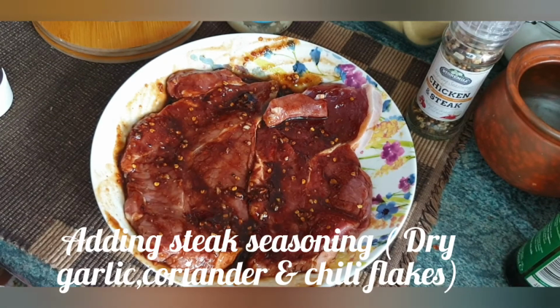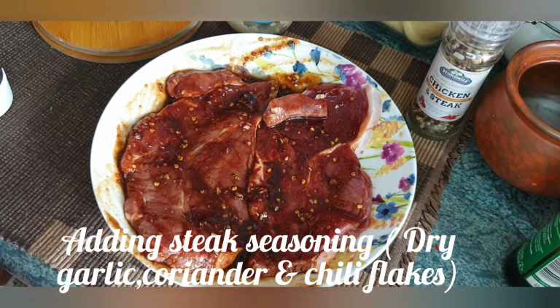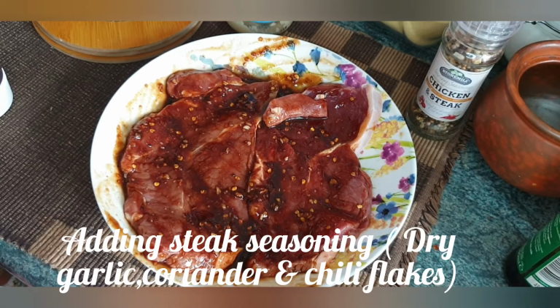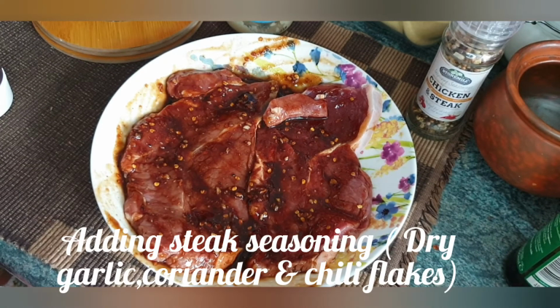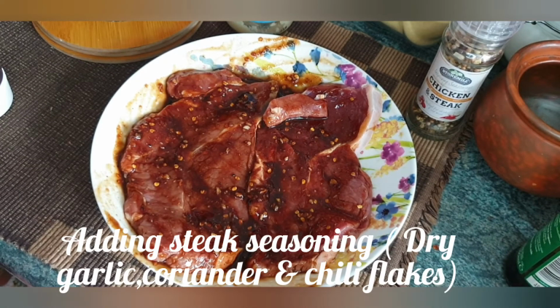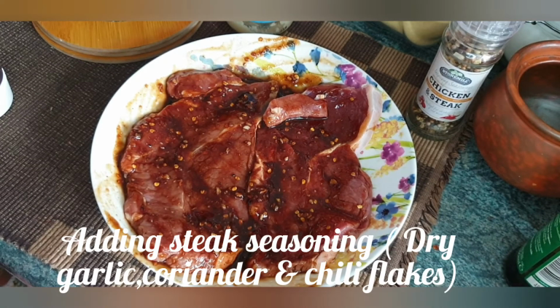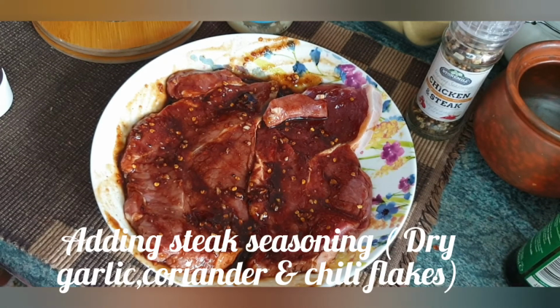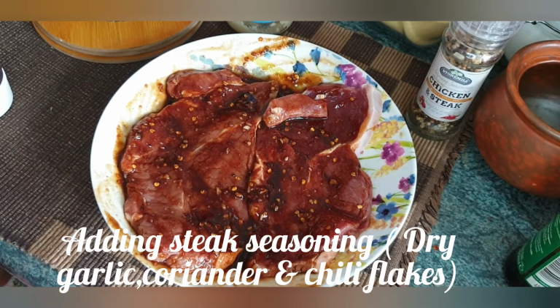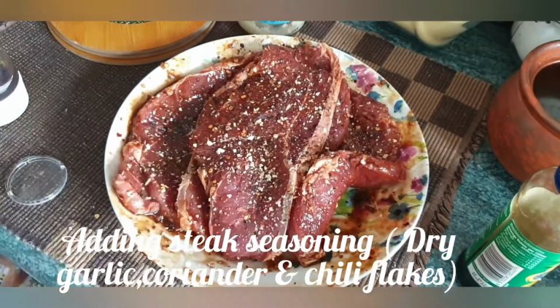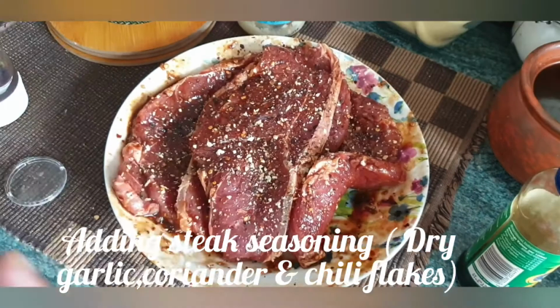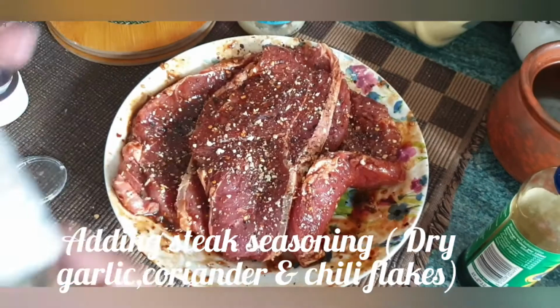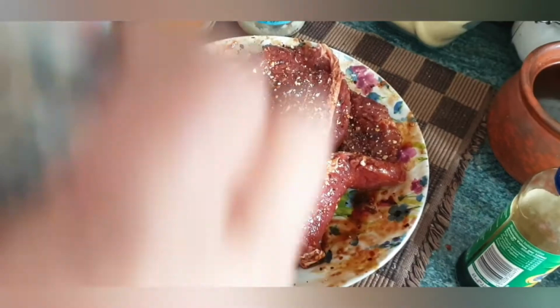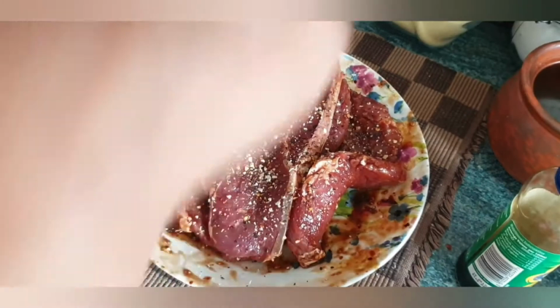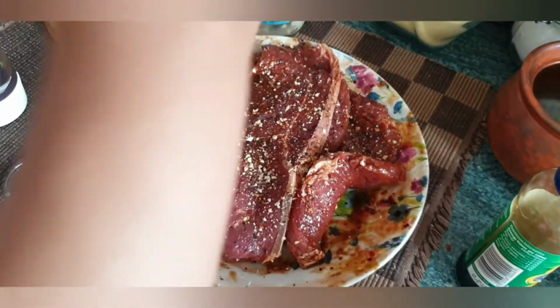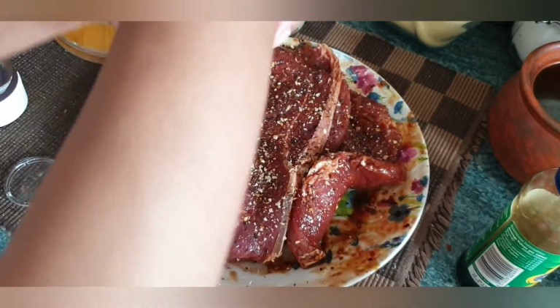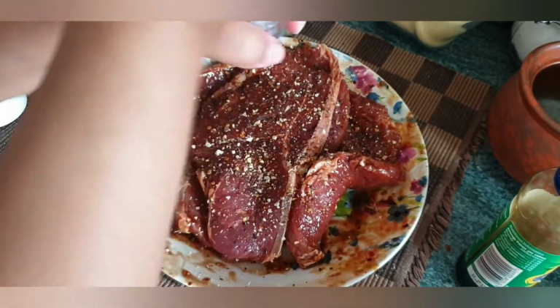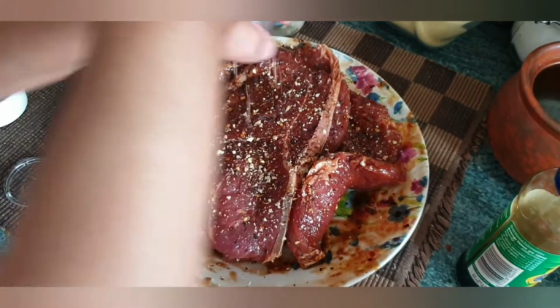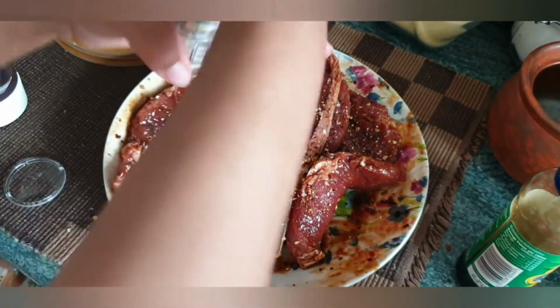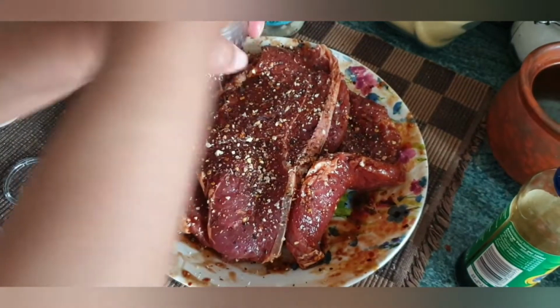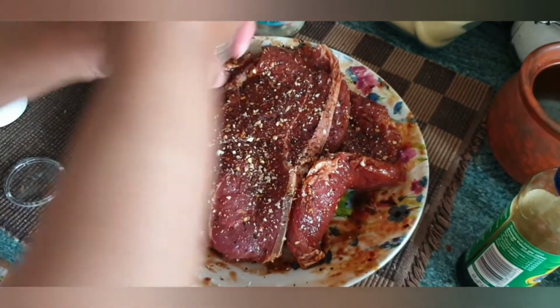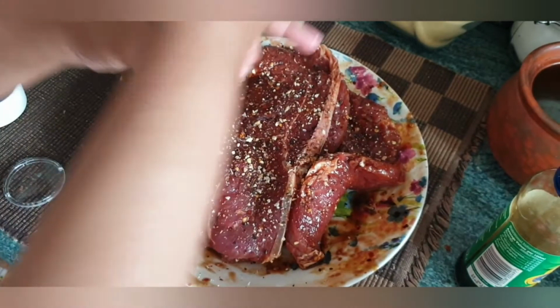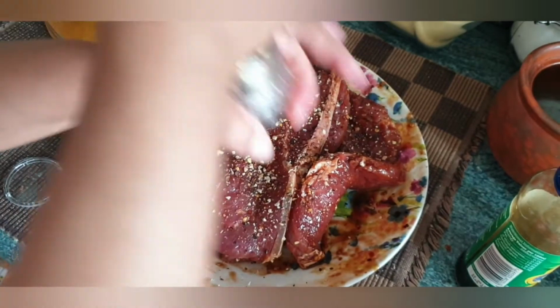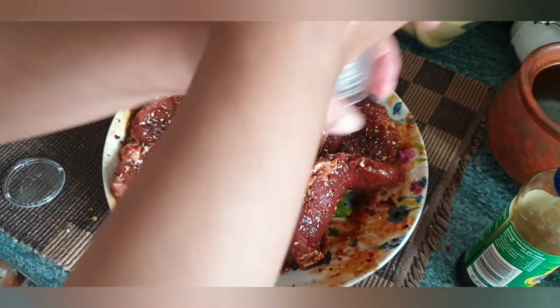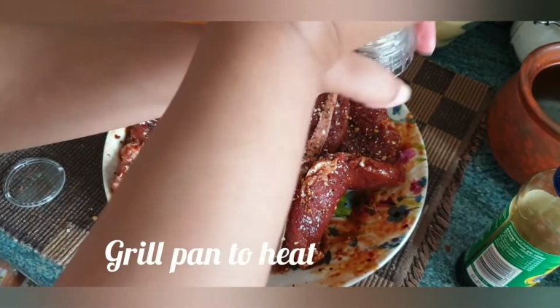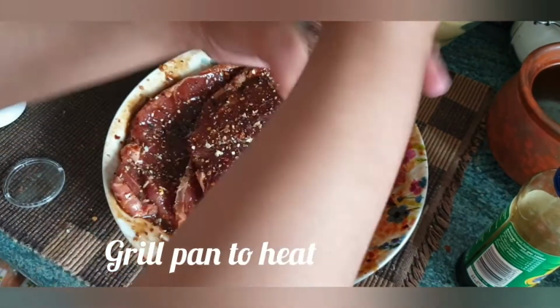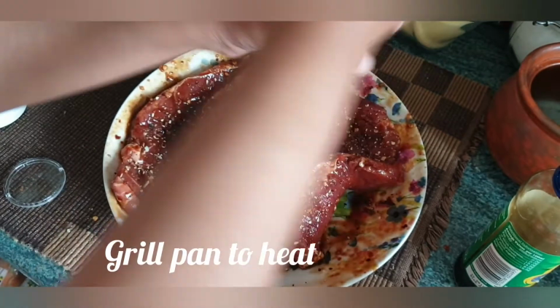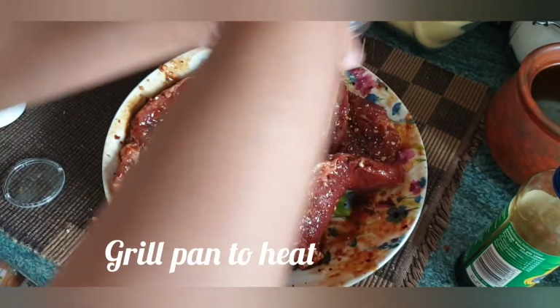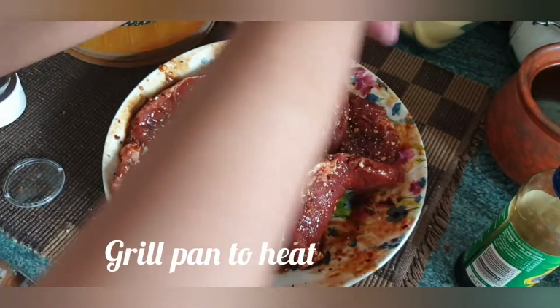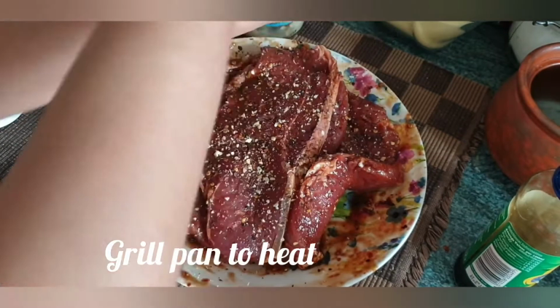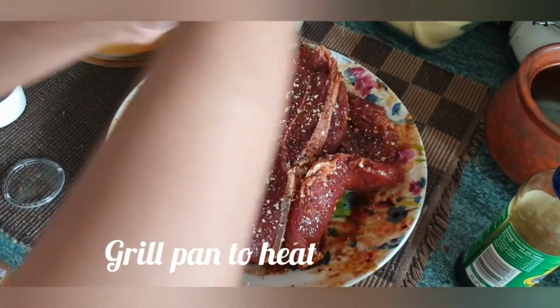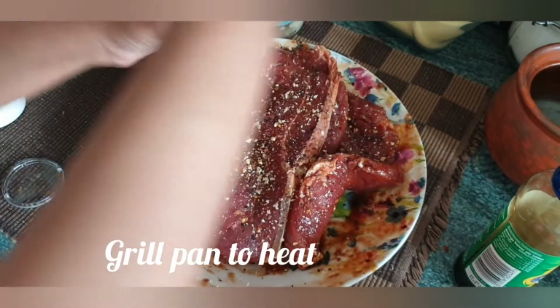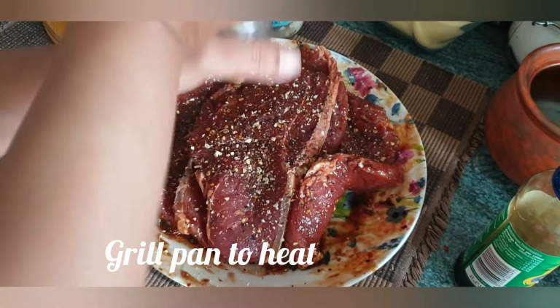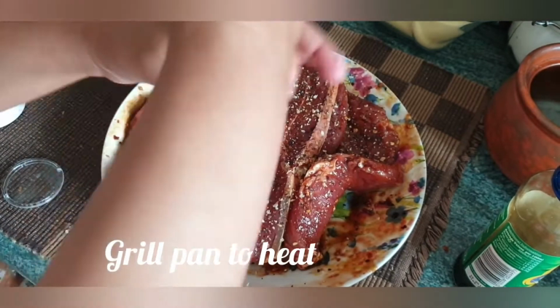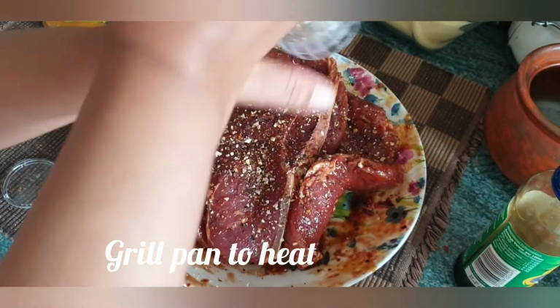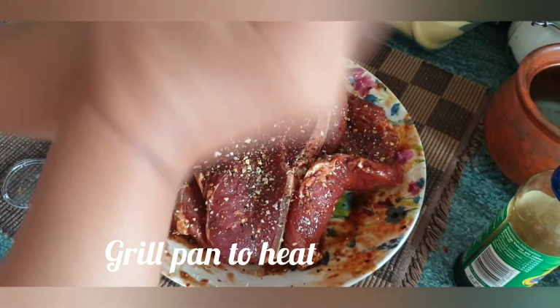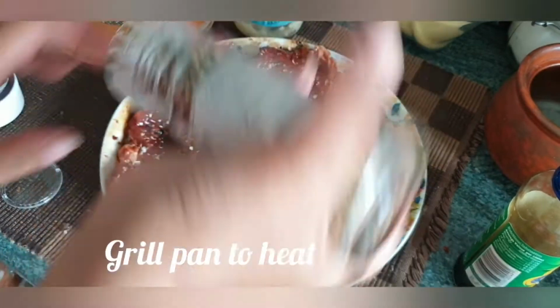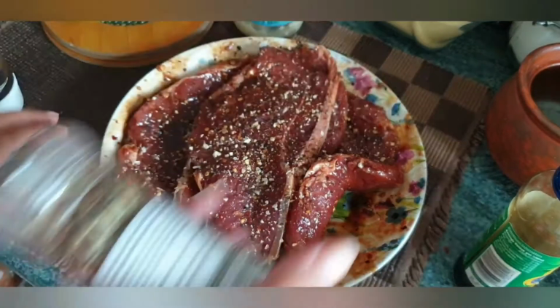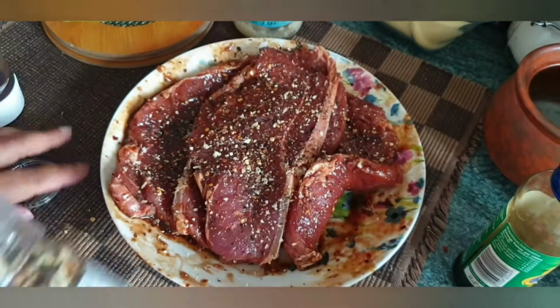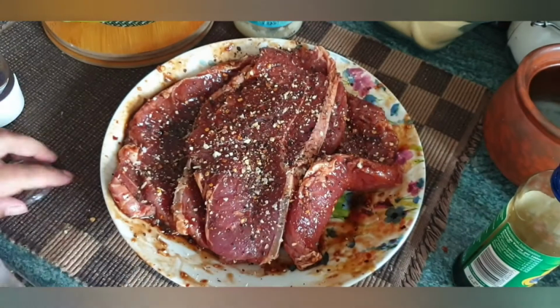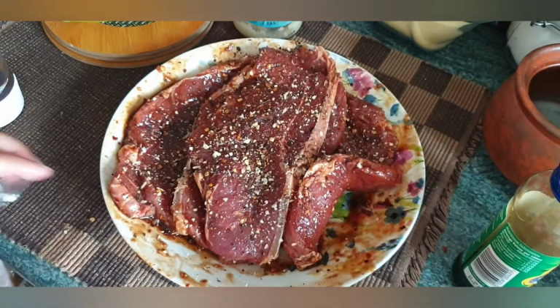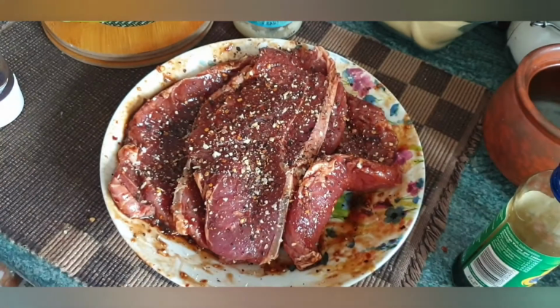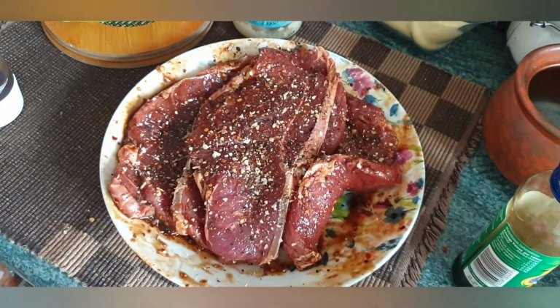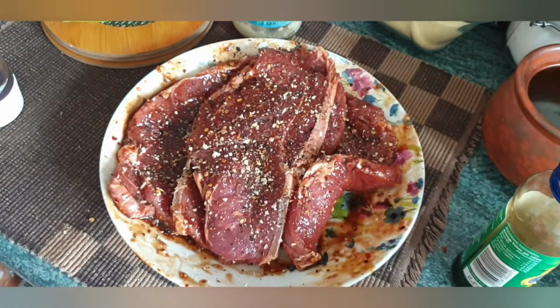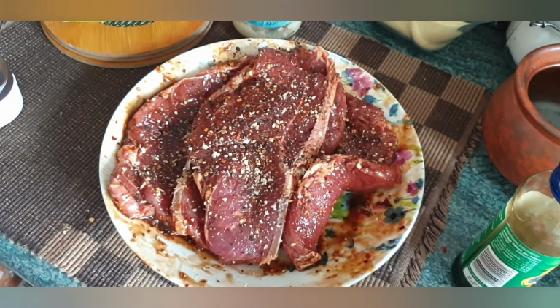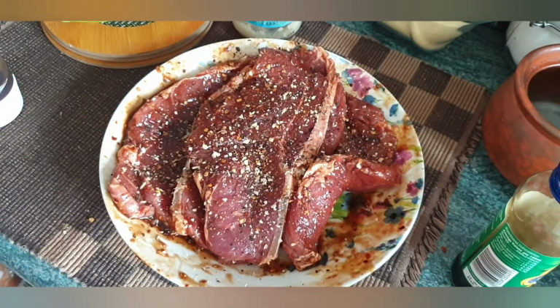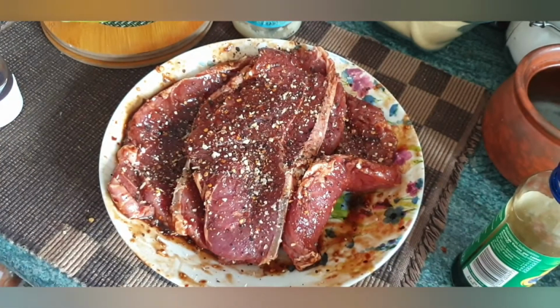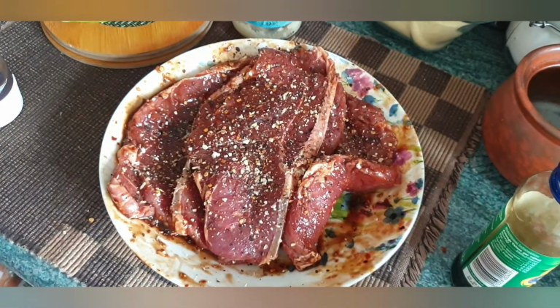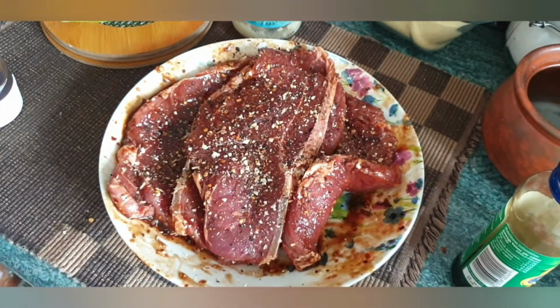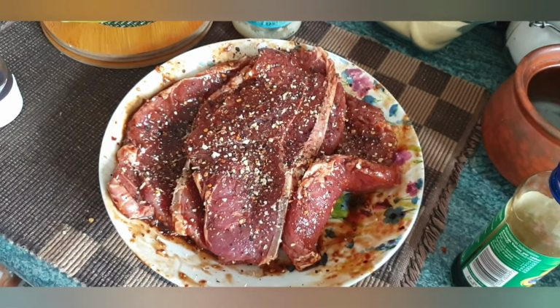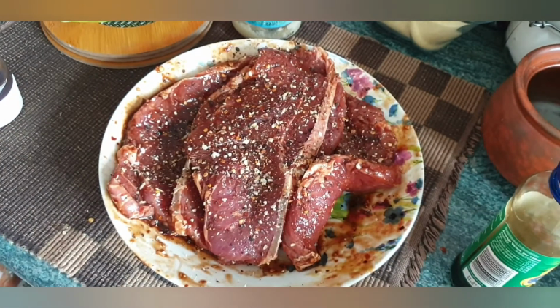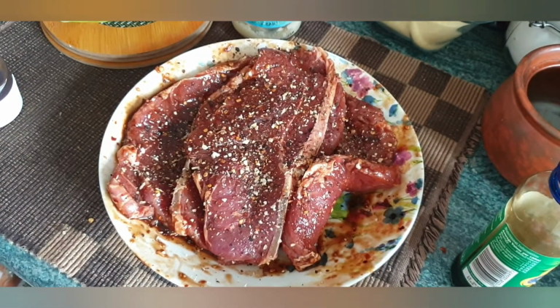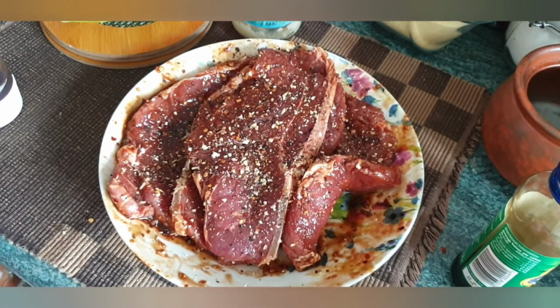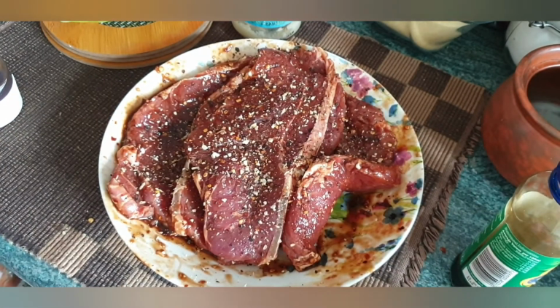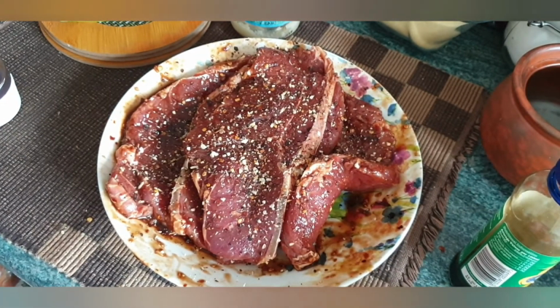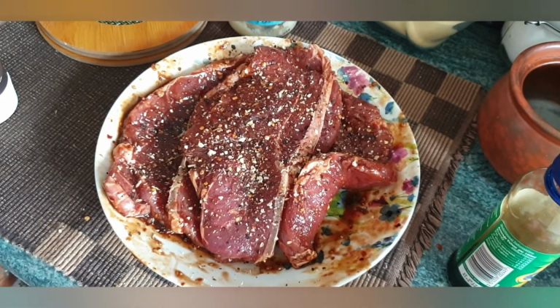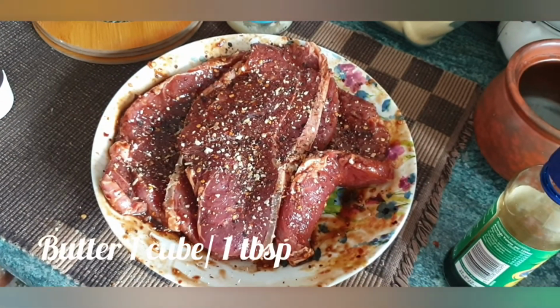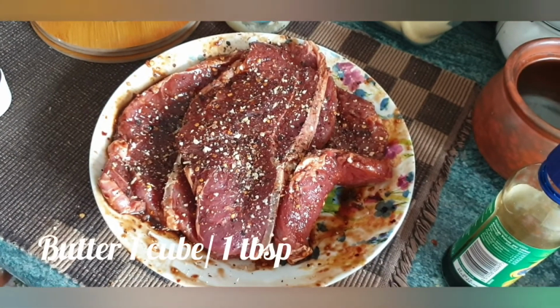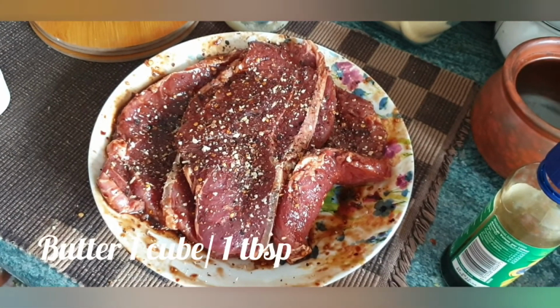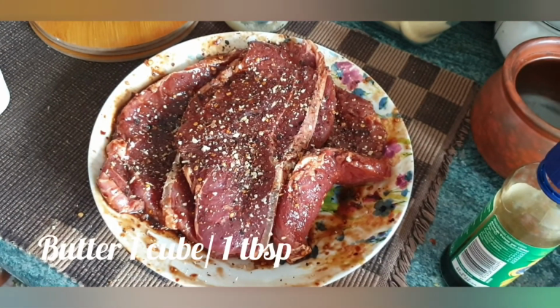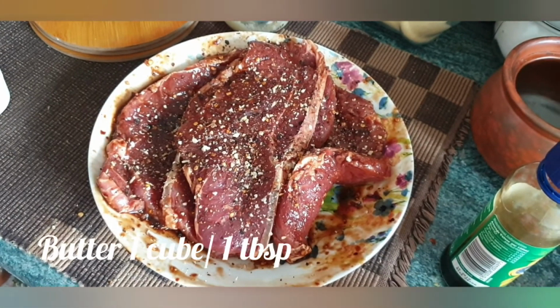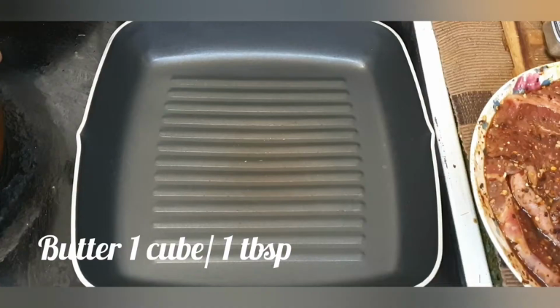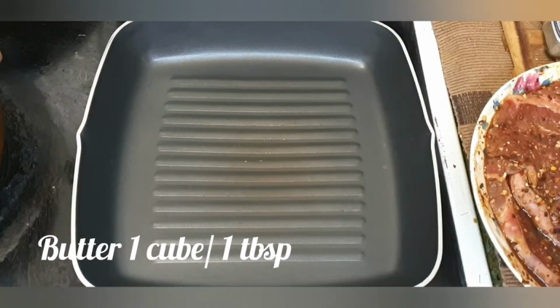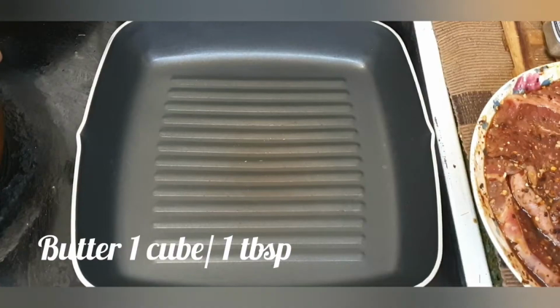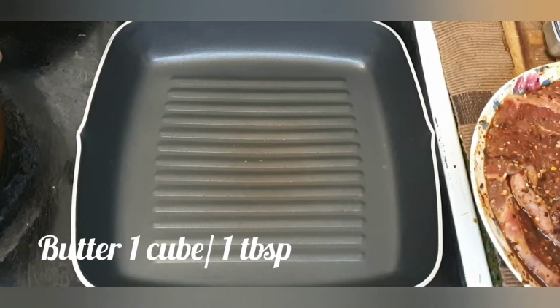I will sprinkle the garlic, coriander, and chili over the steak in the pan.